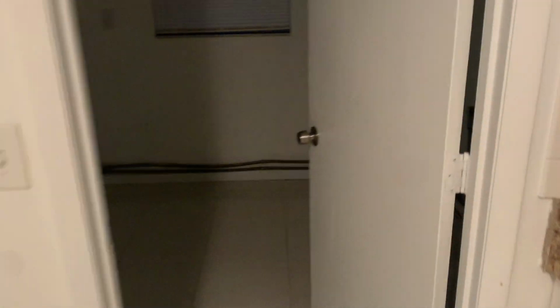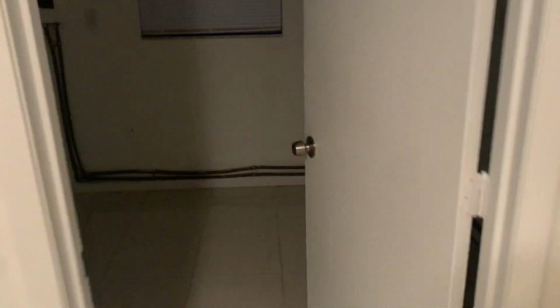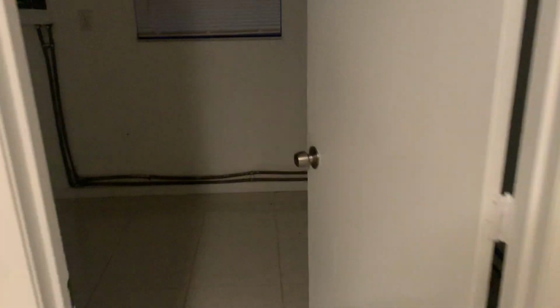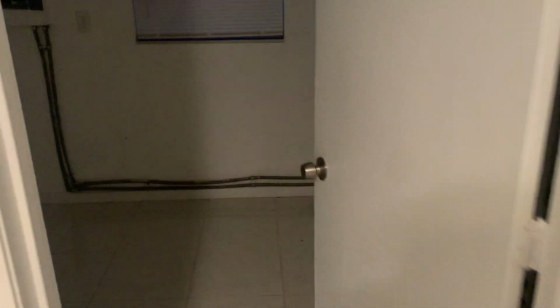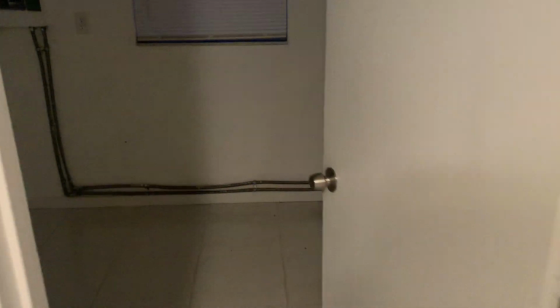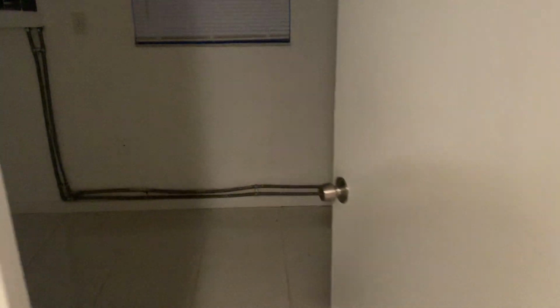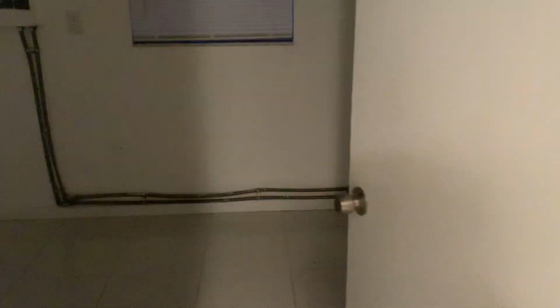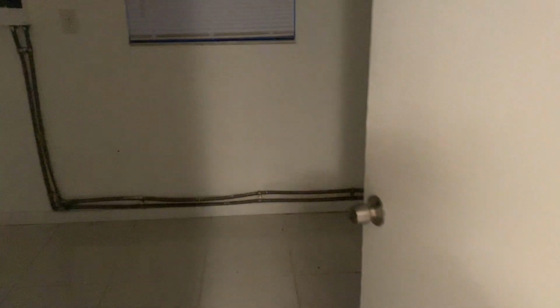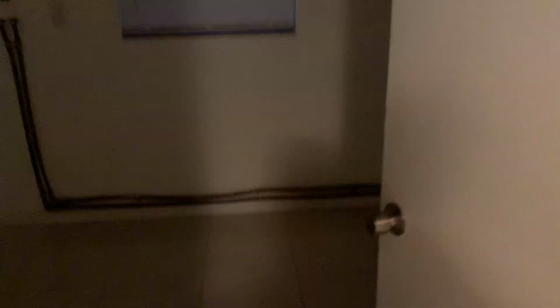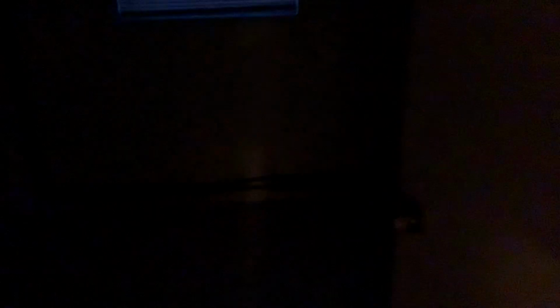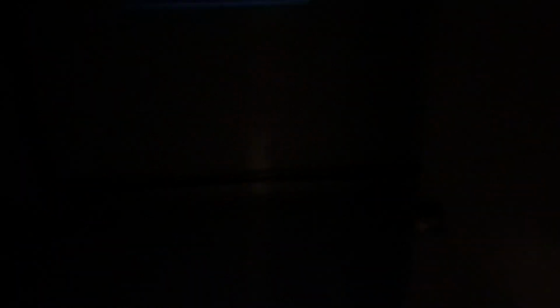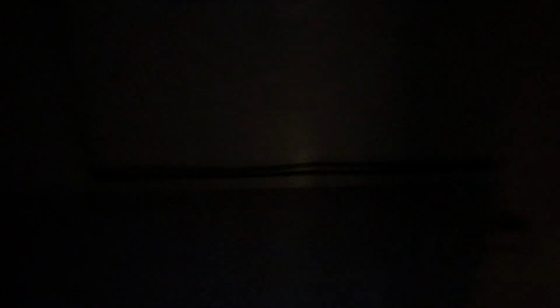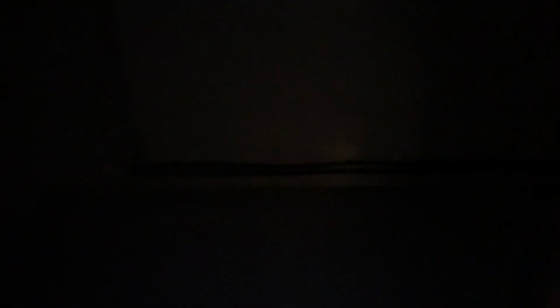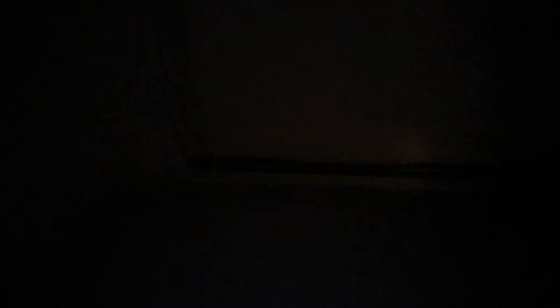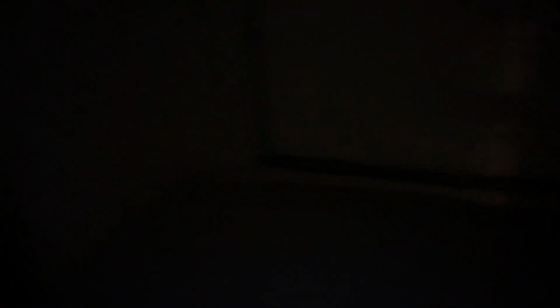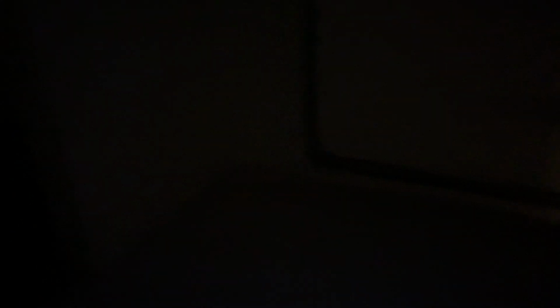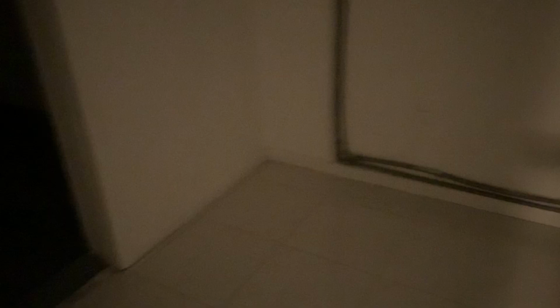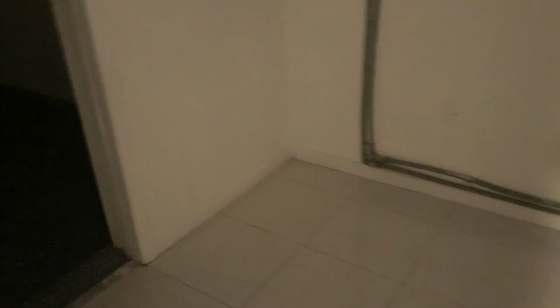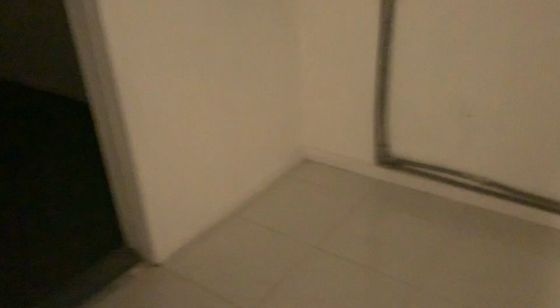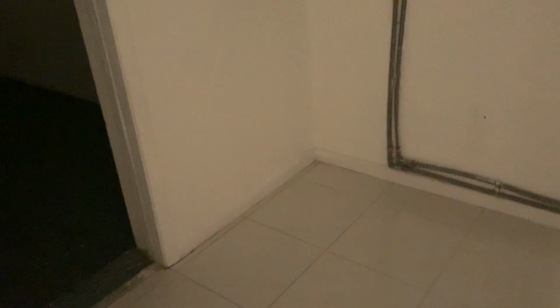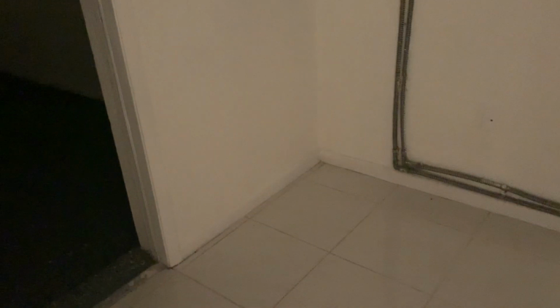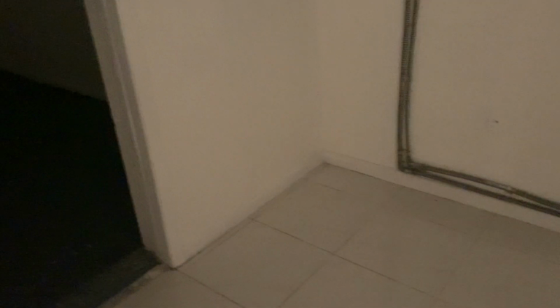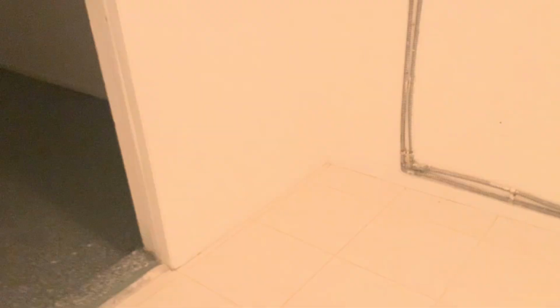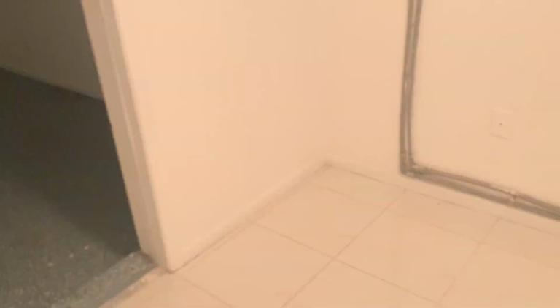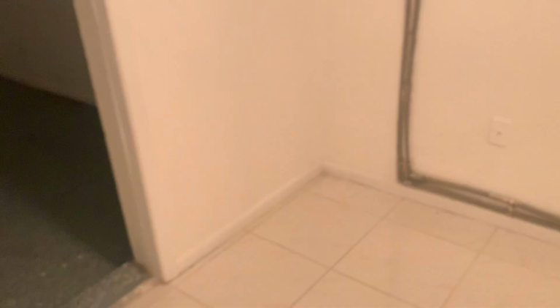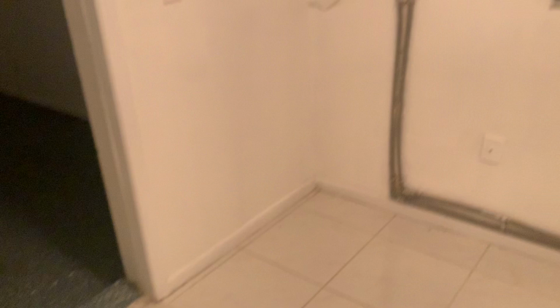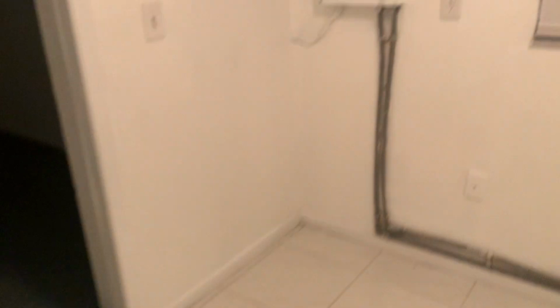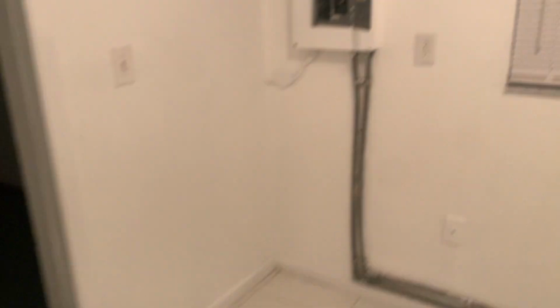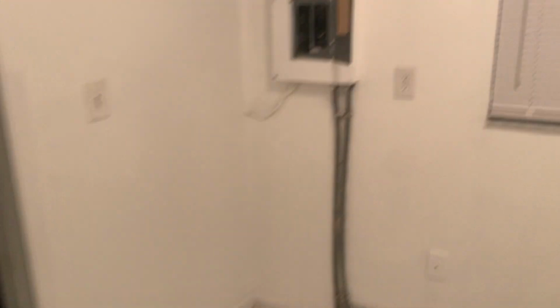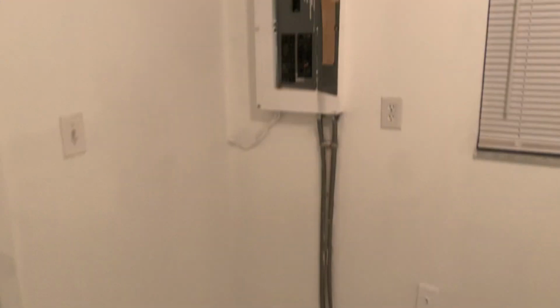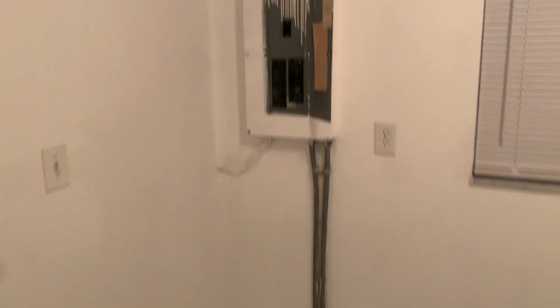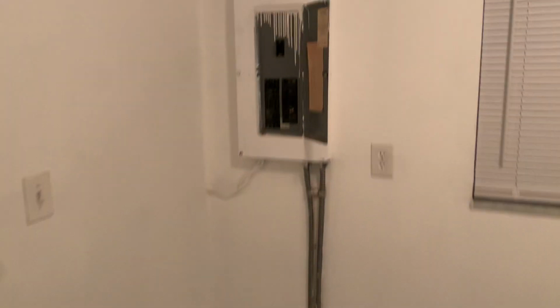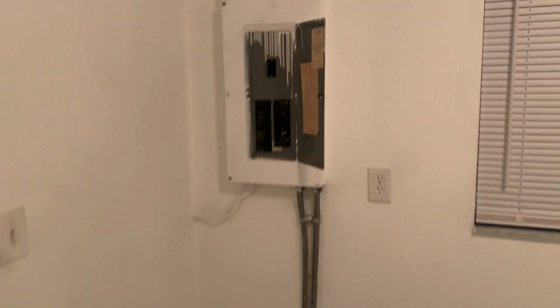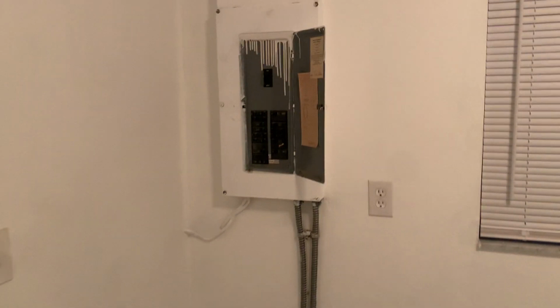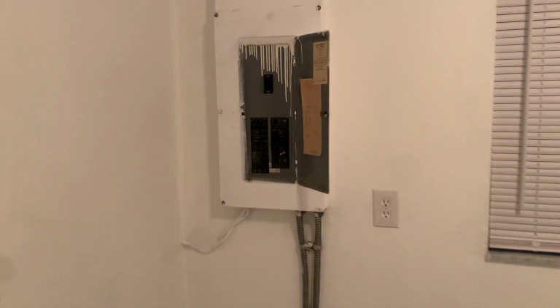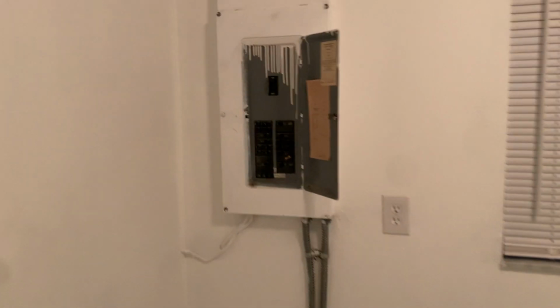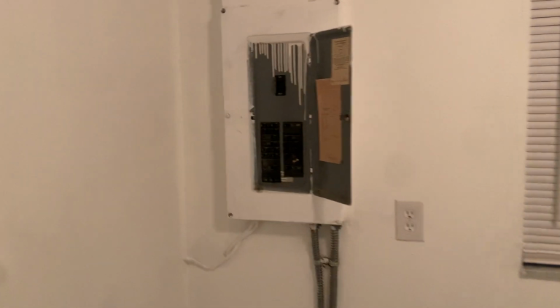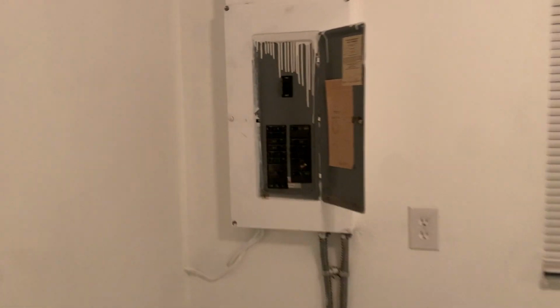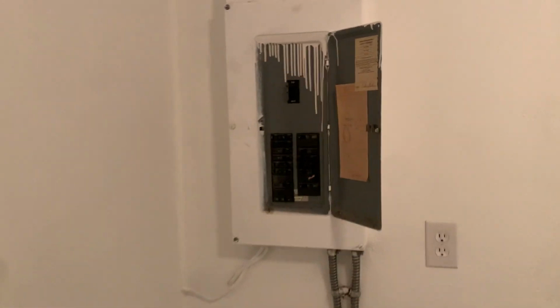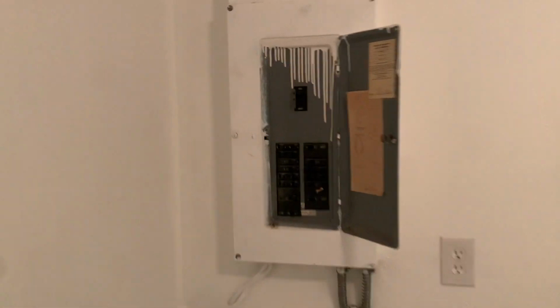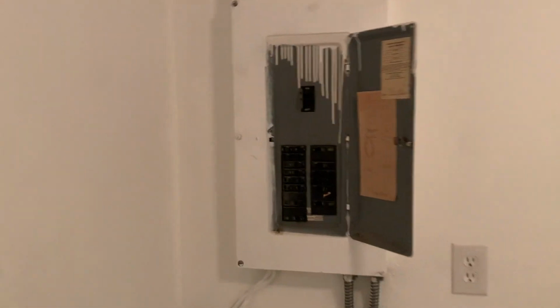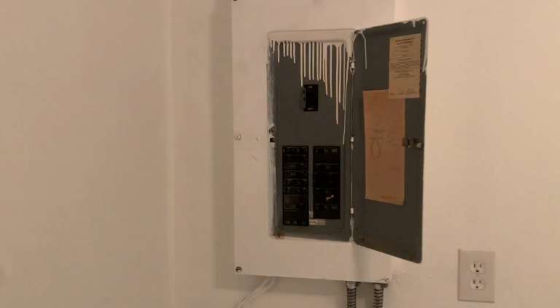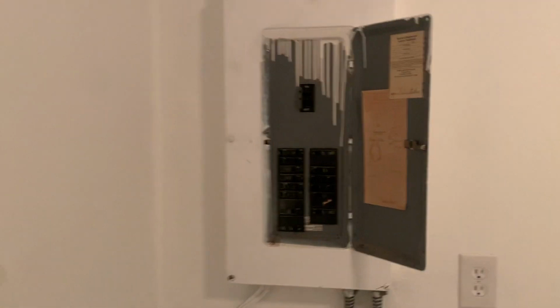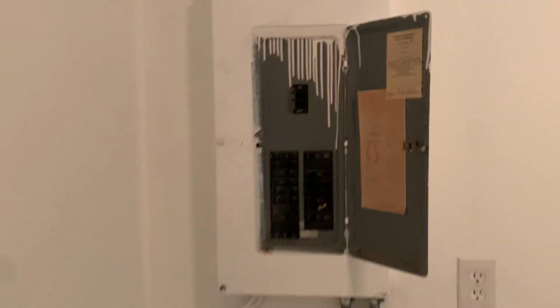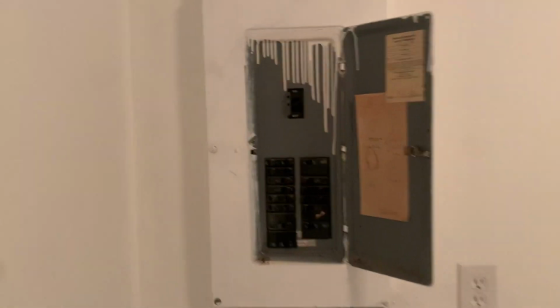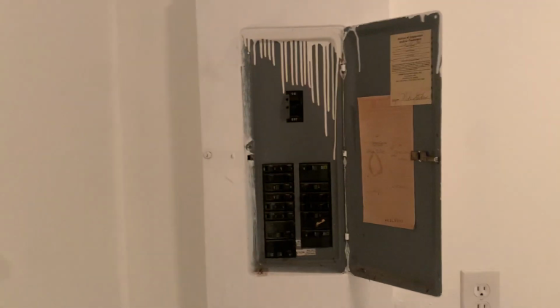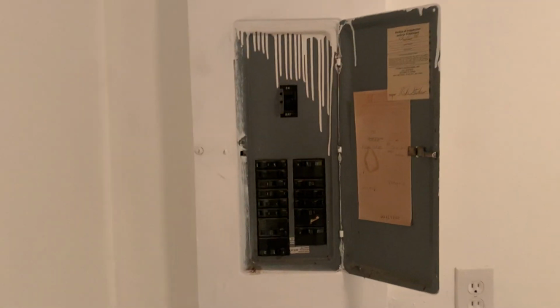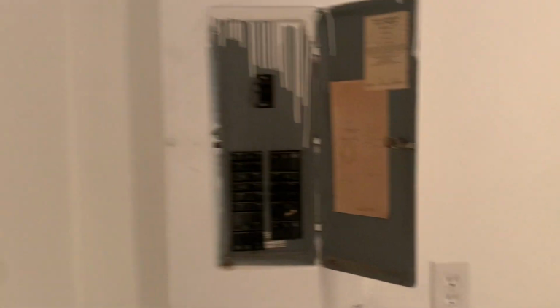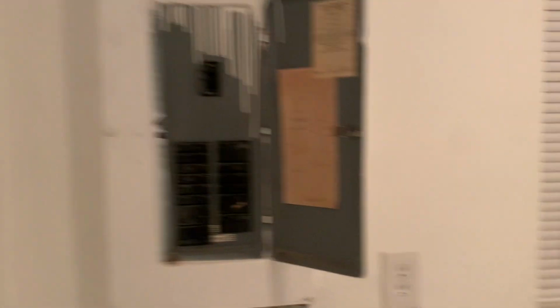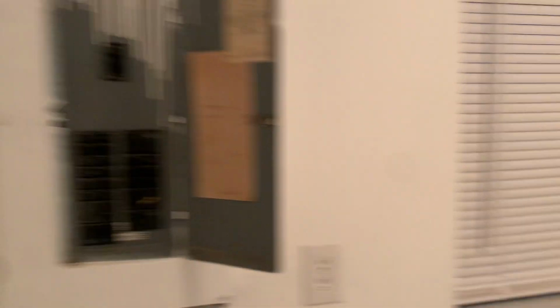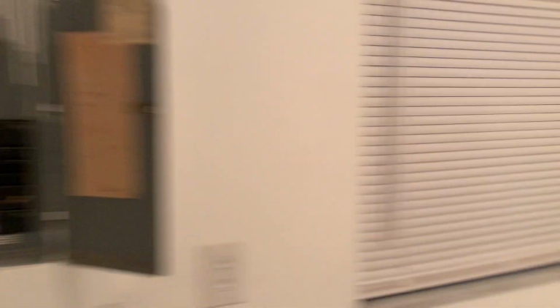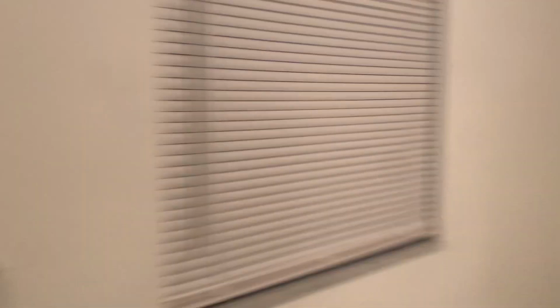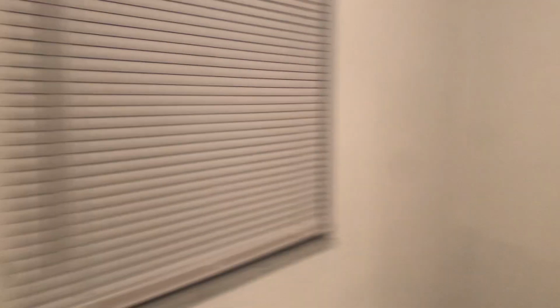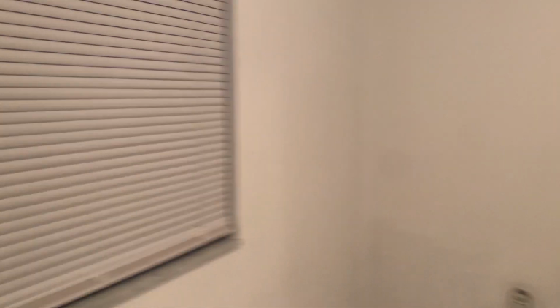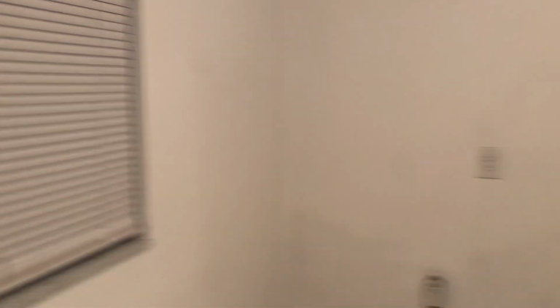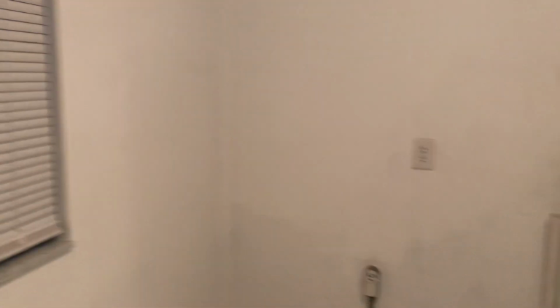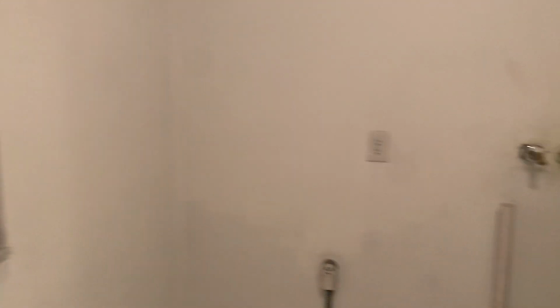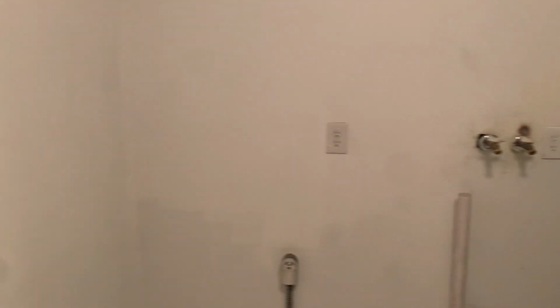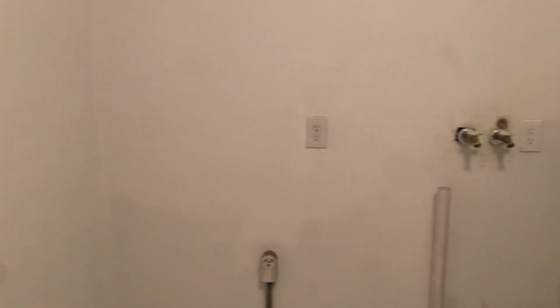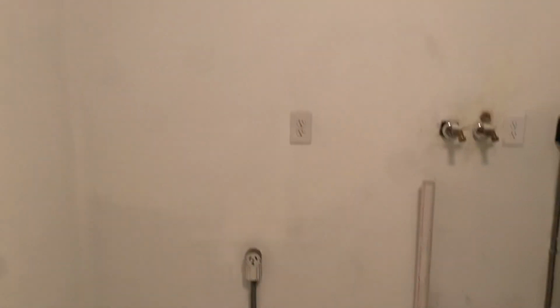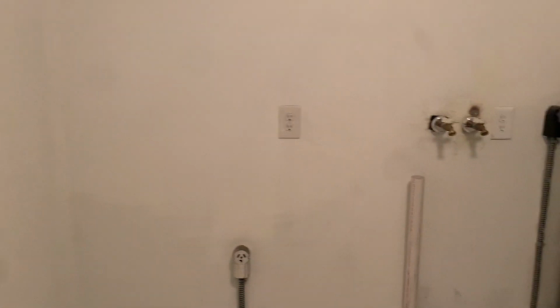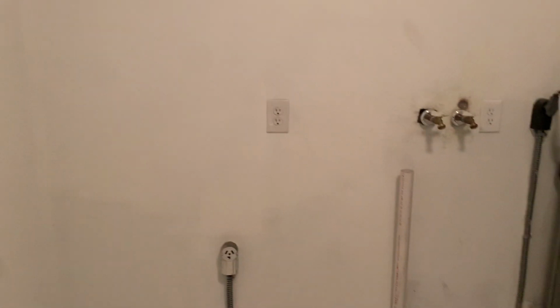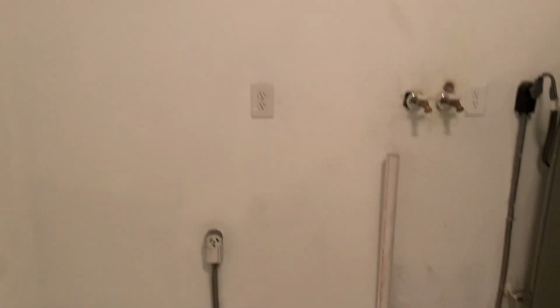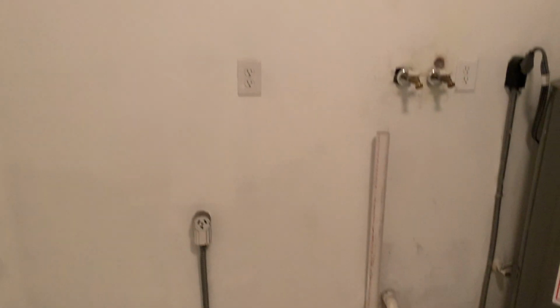And then we got laundry room. Electric box. Hookups.